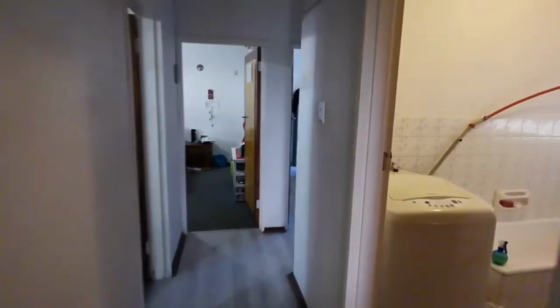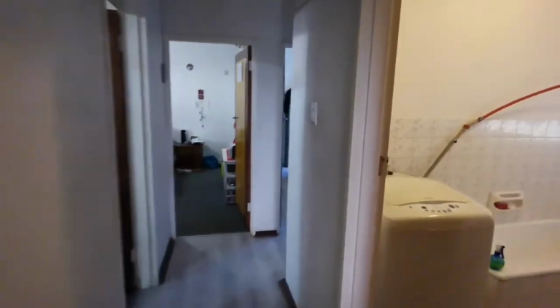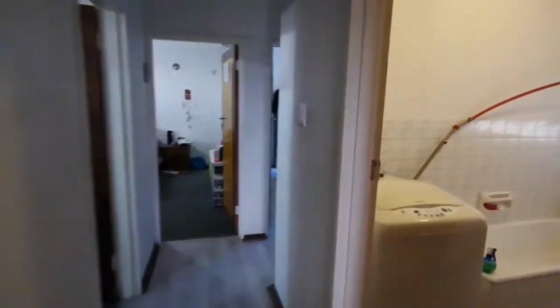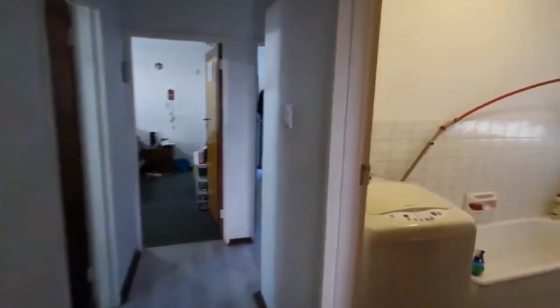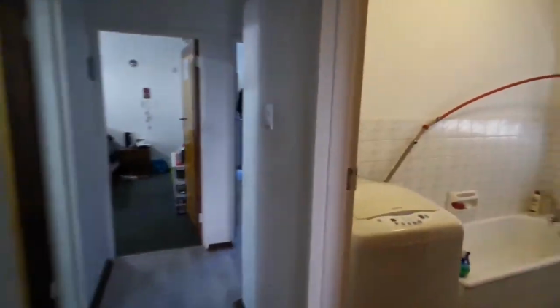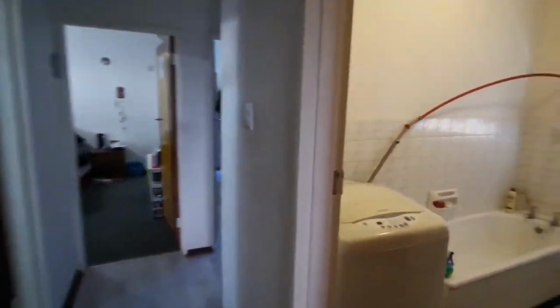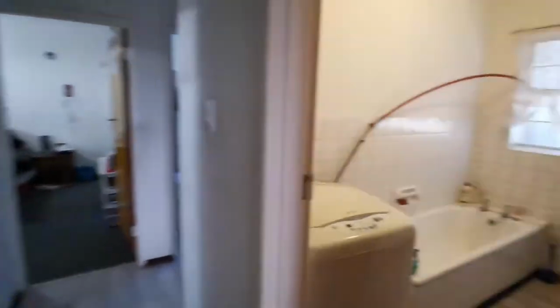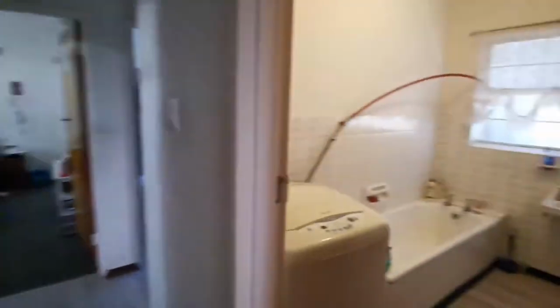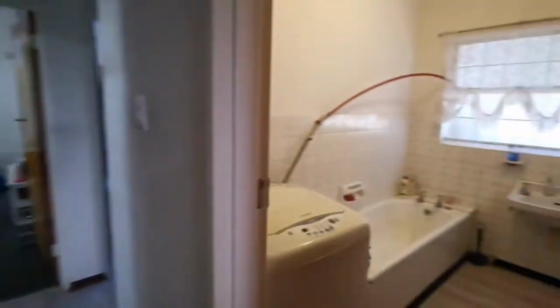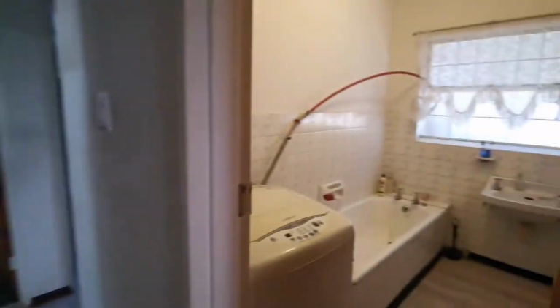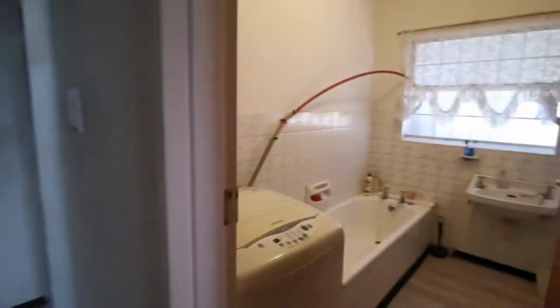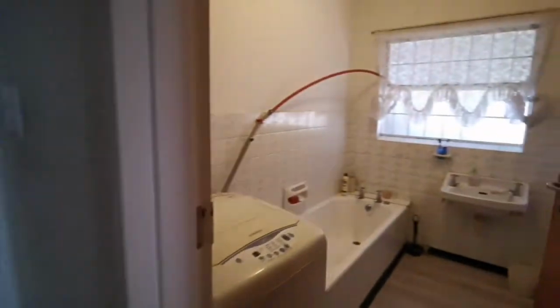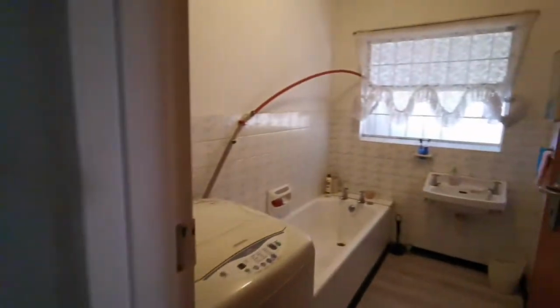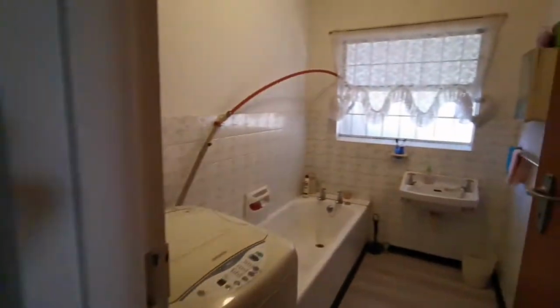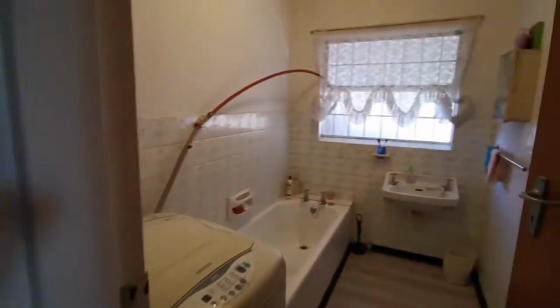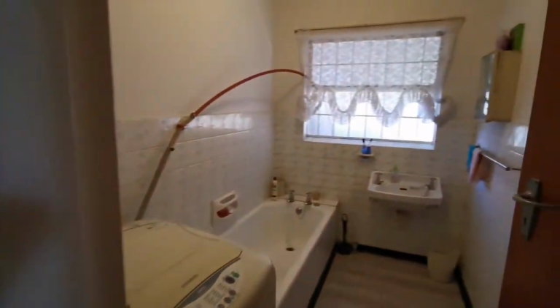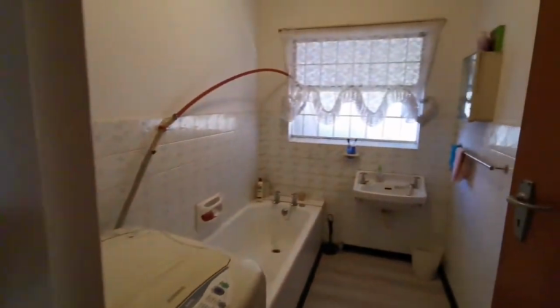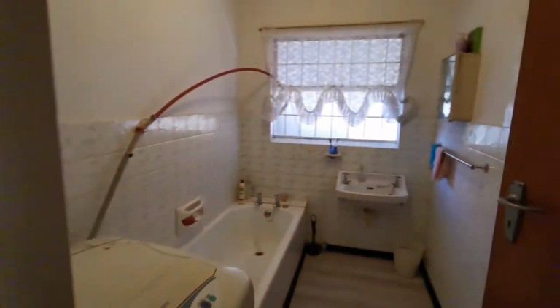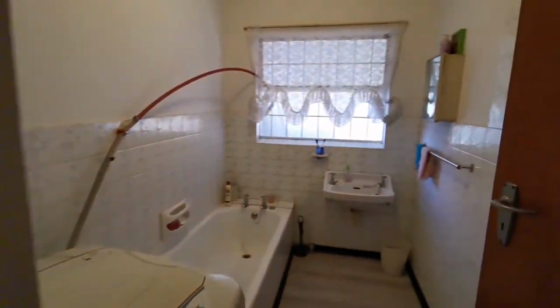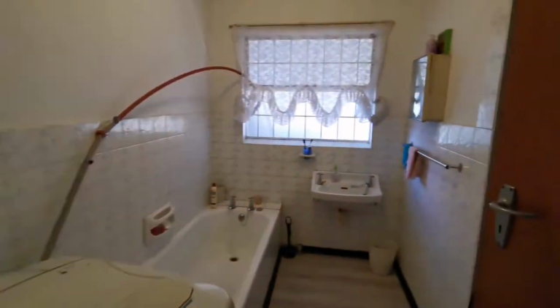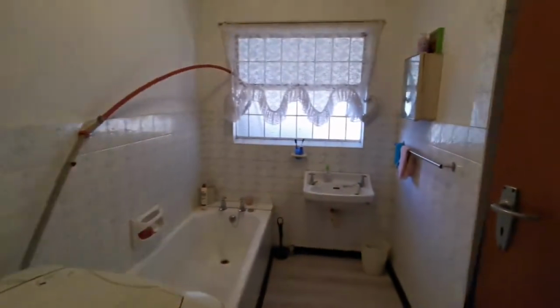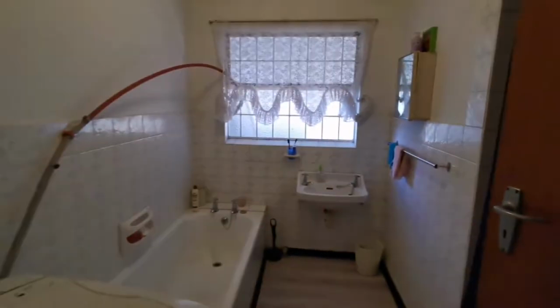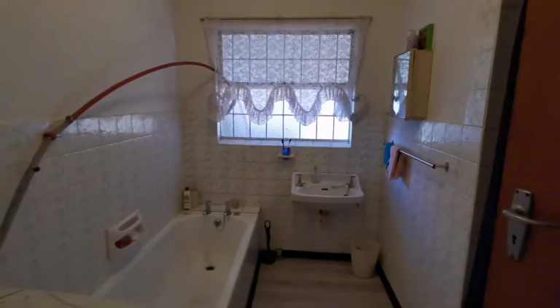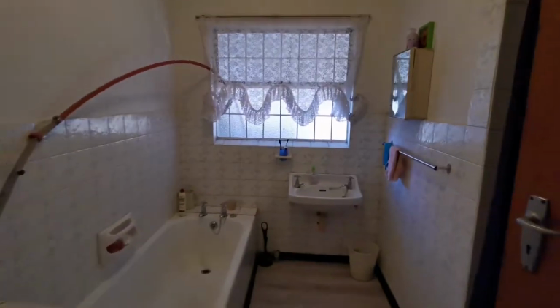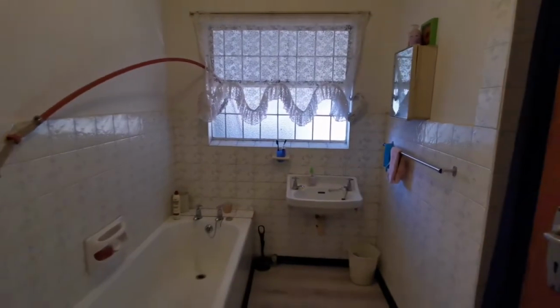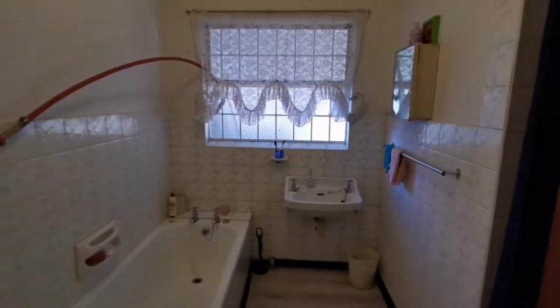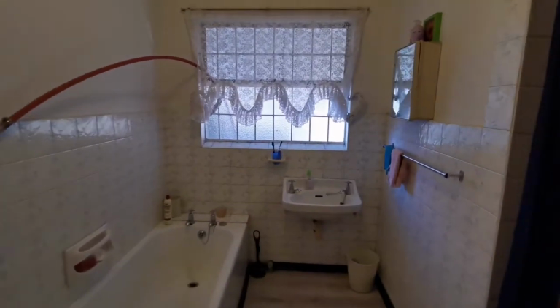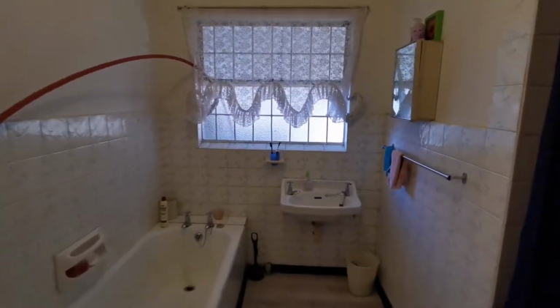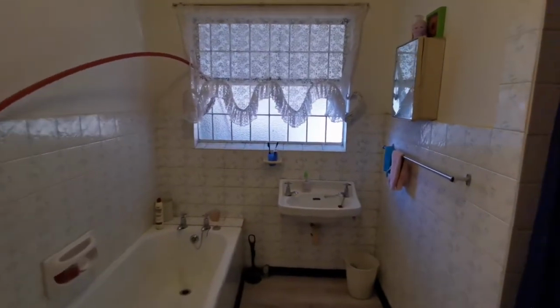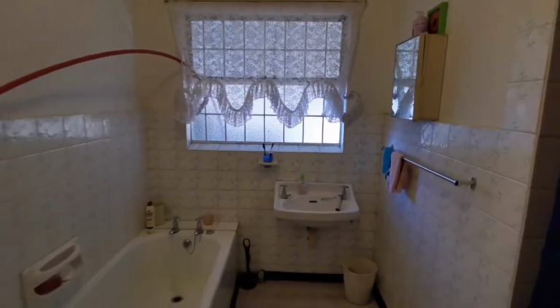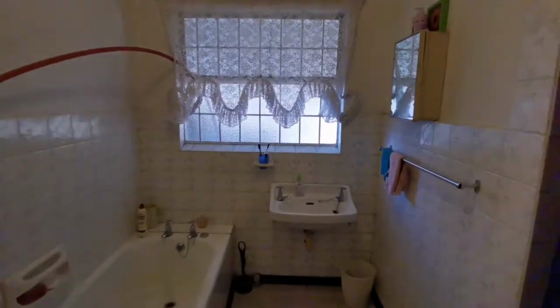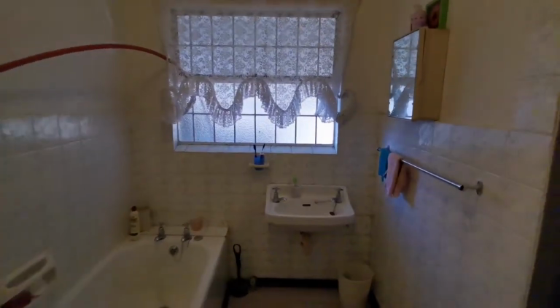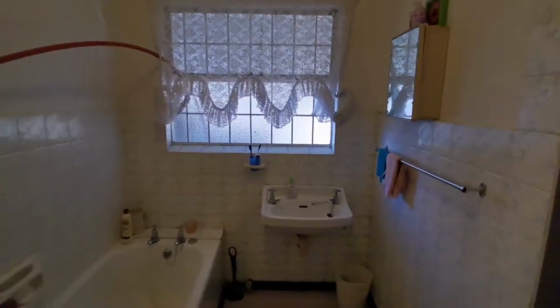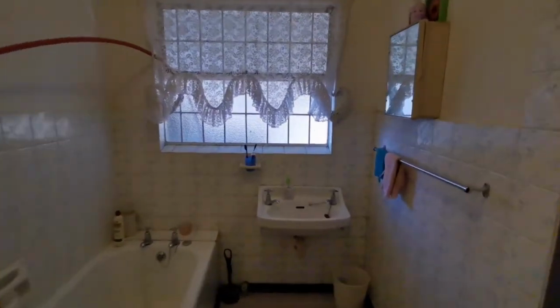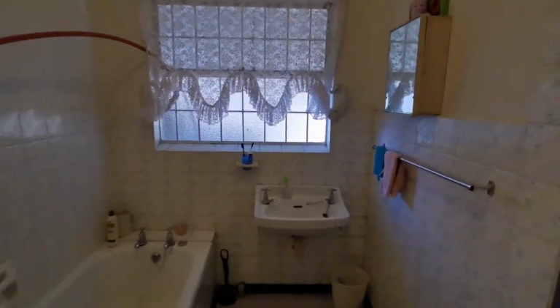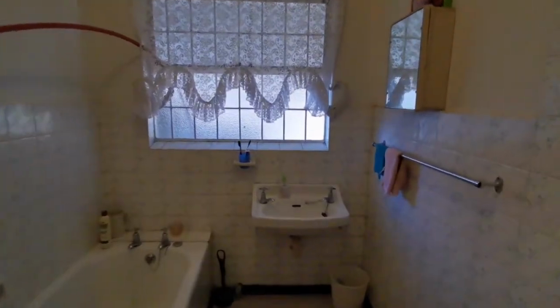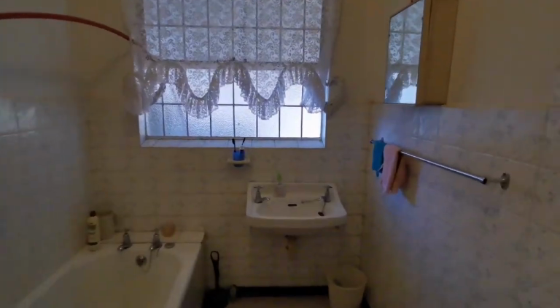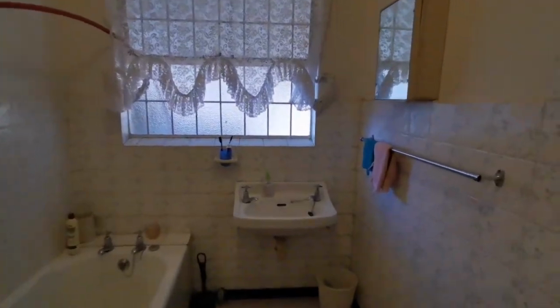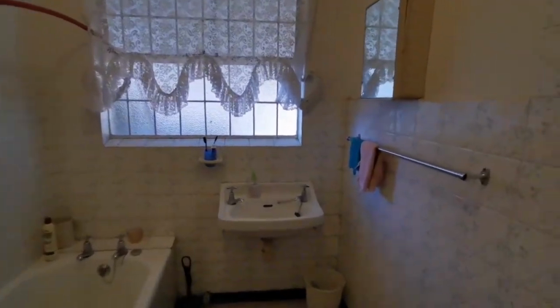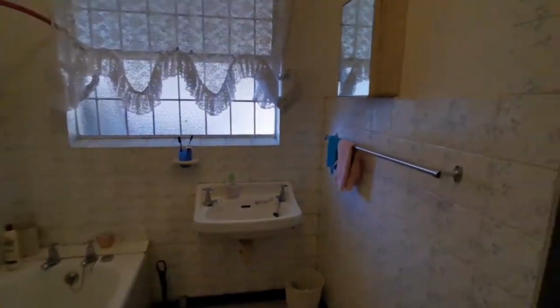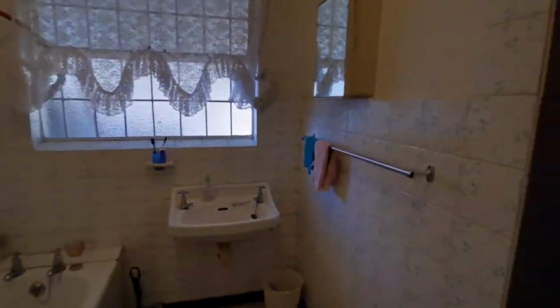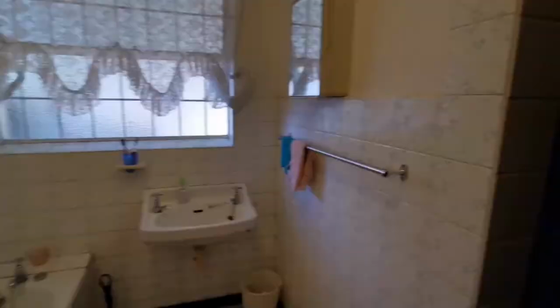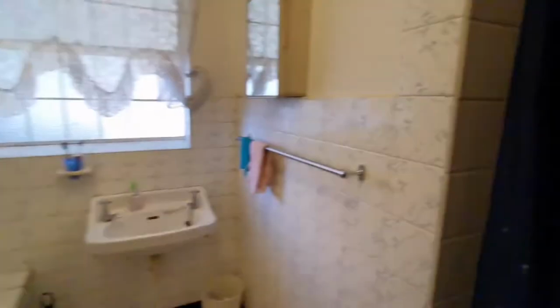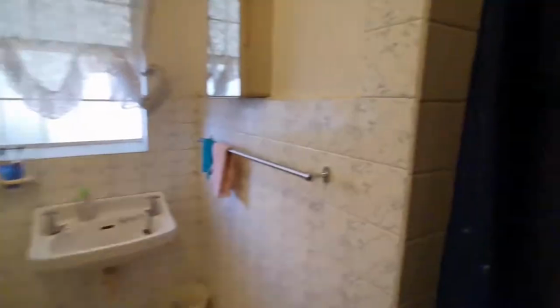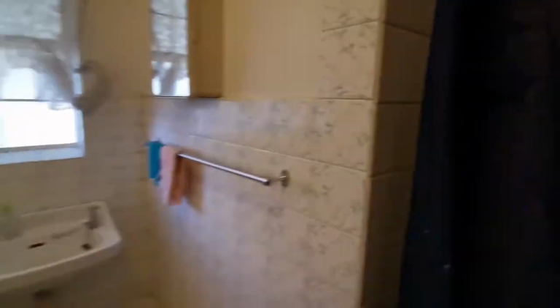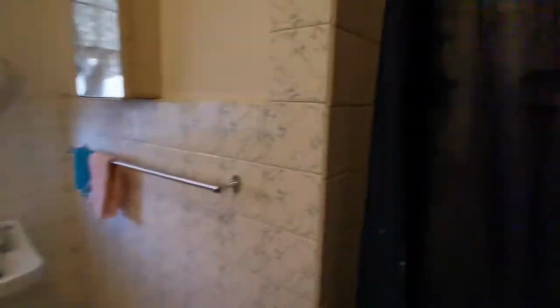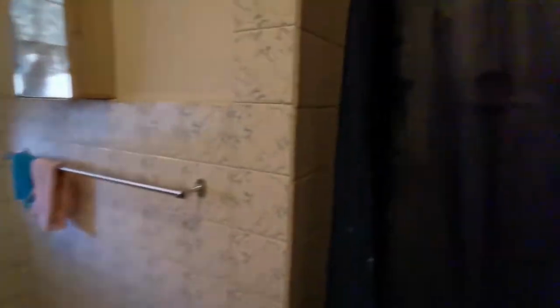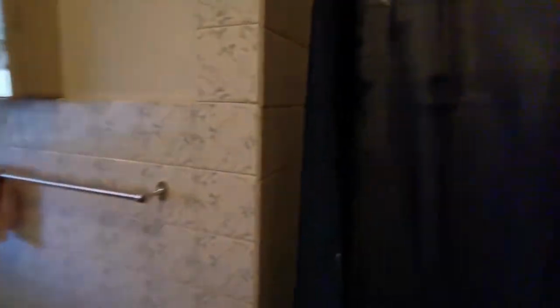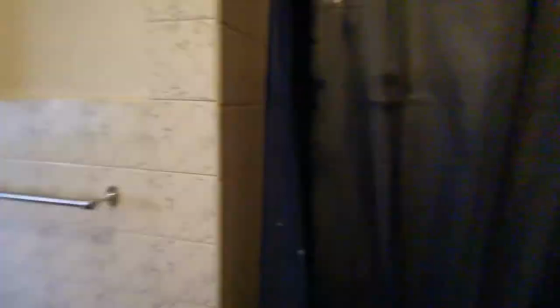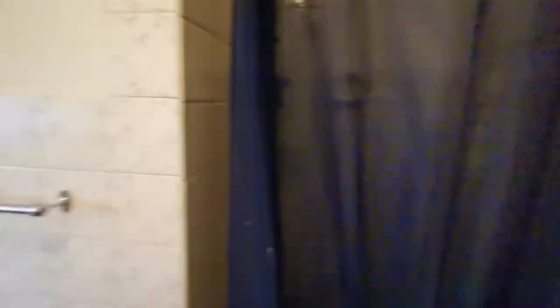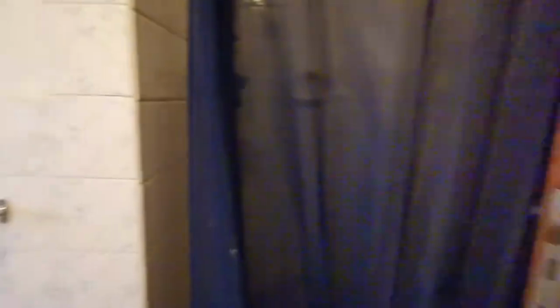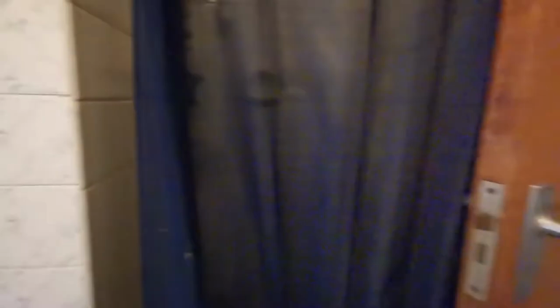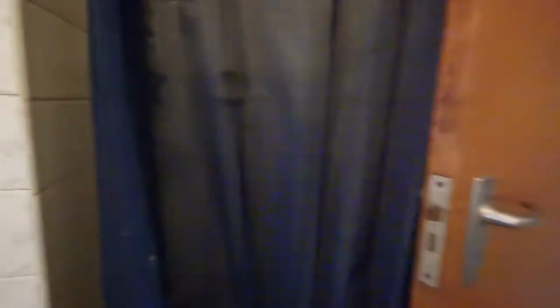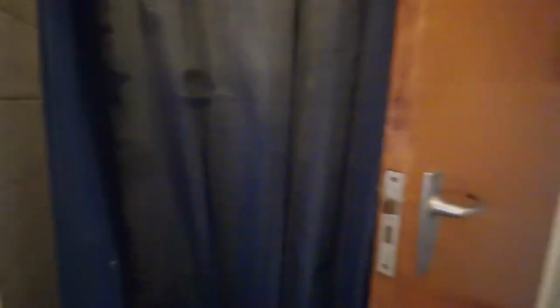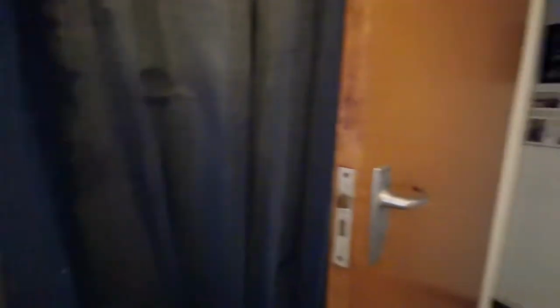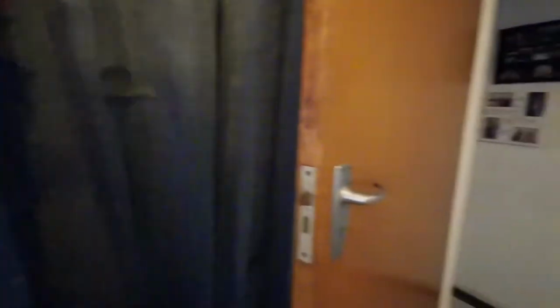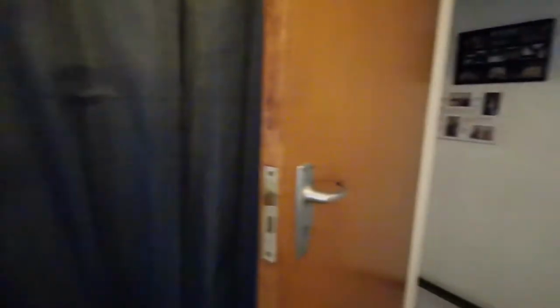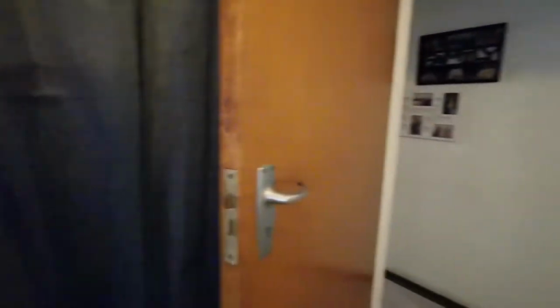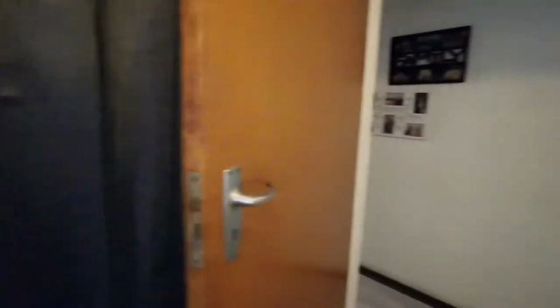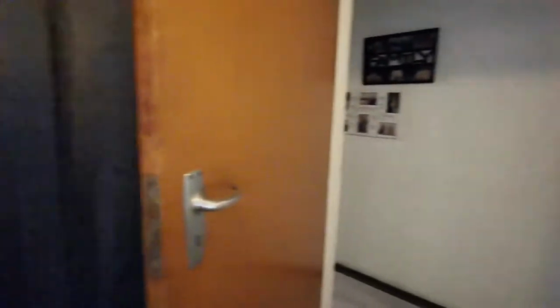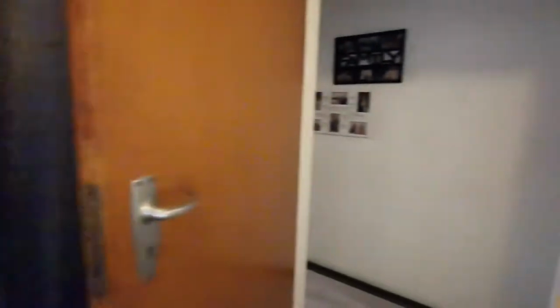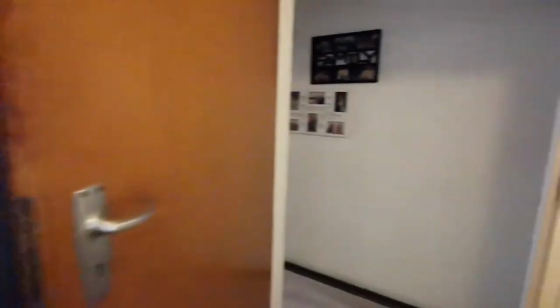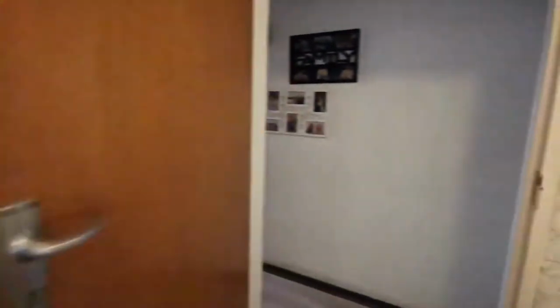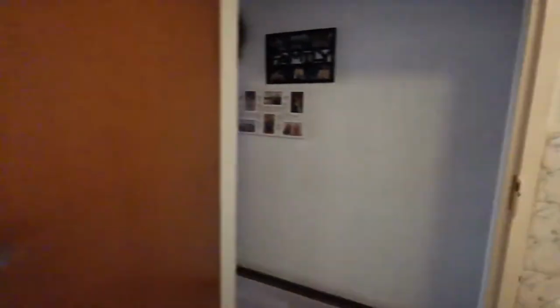This full bathroom includes a grey water system, which you'll see in the toilet just after it.